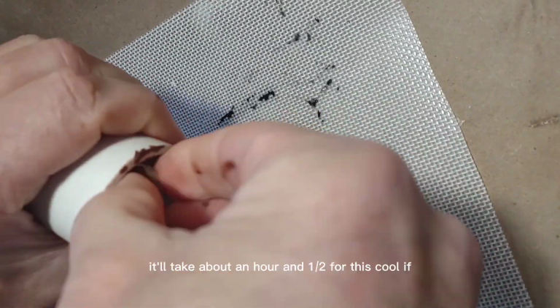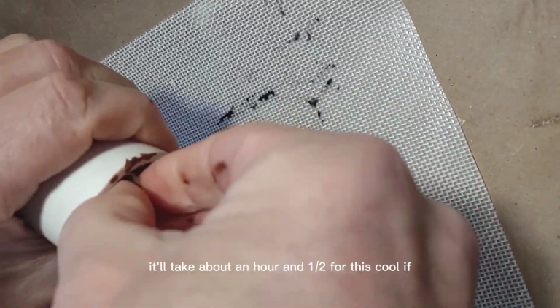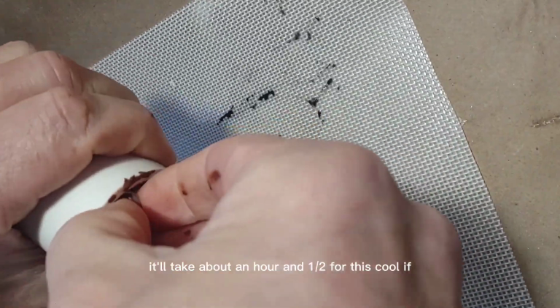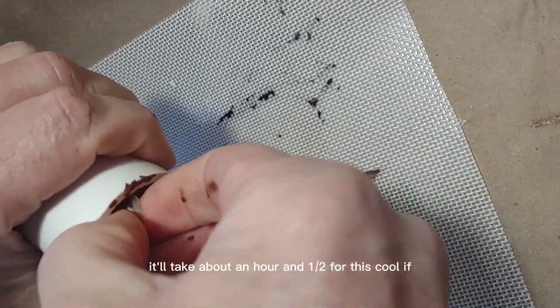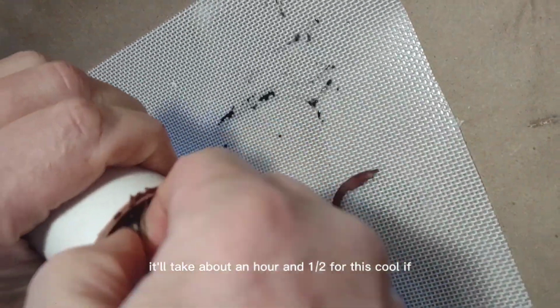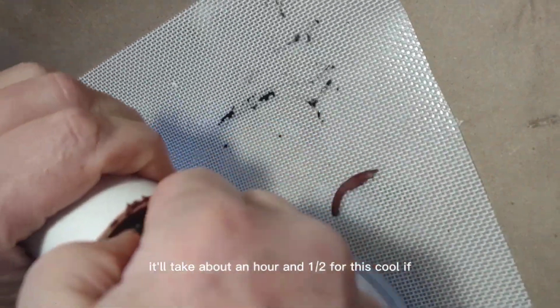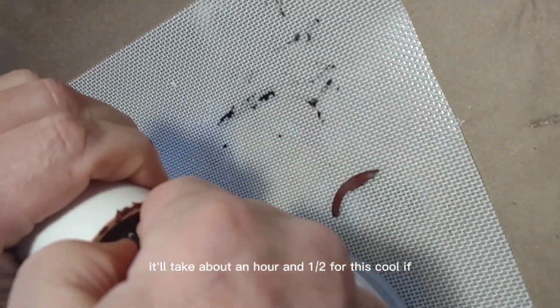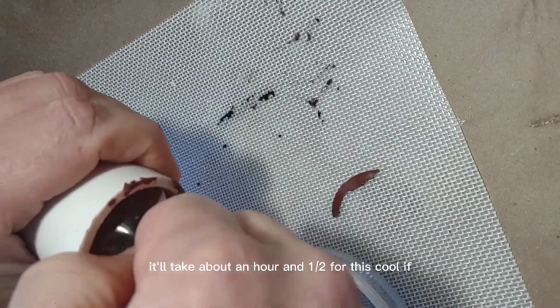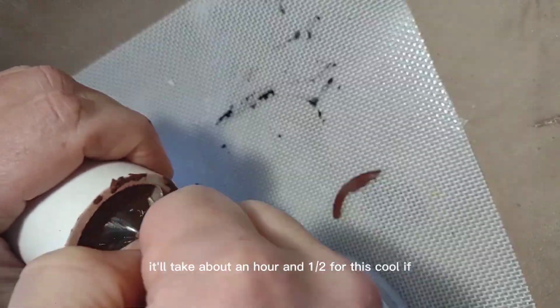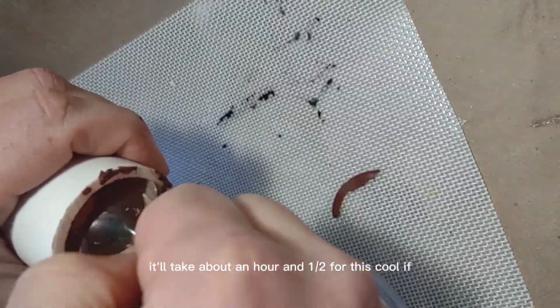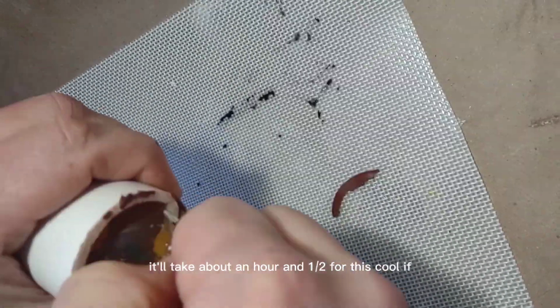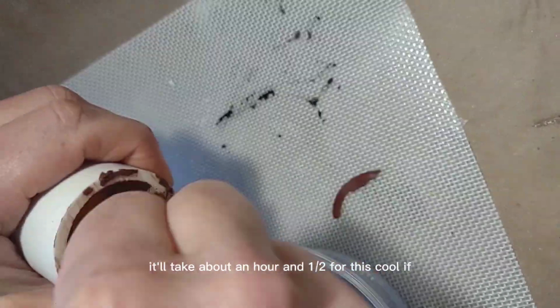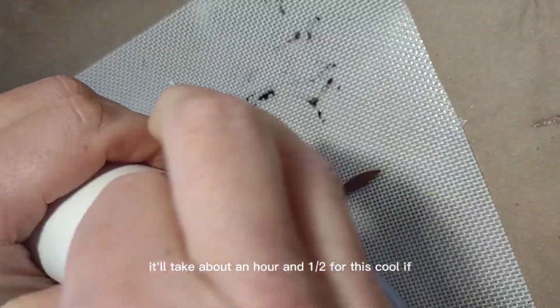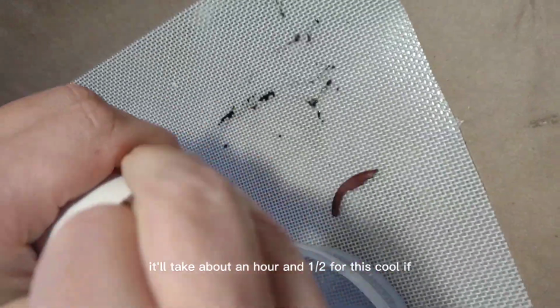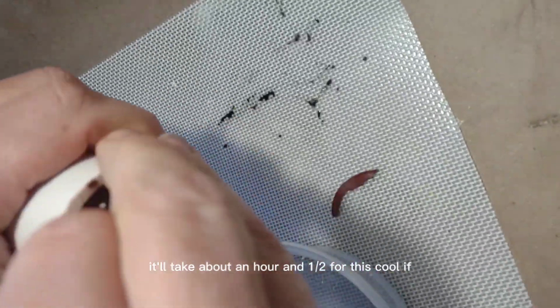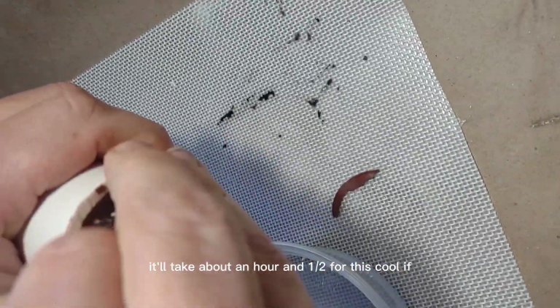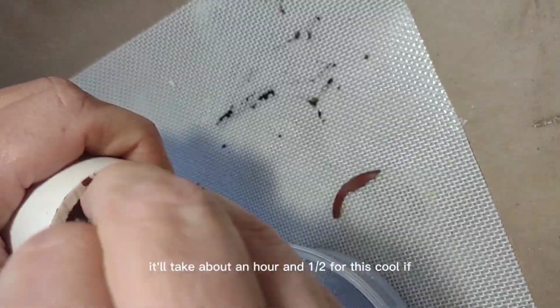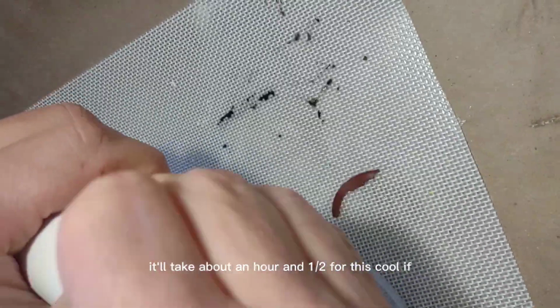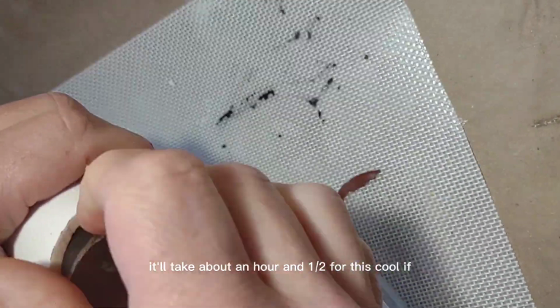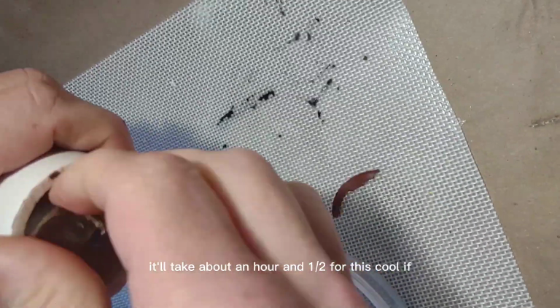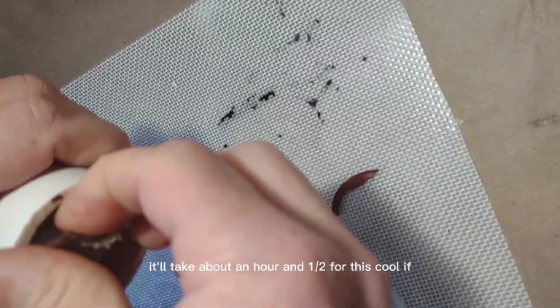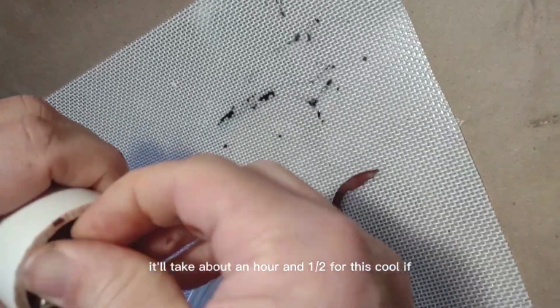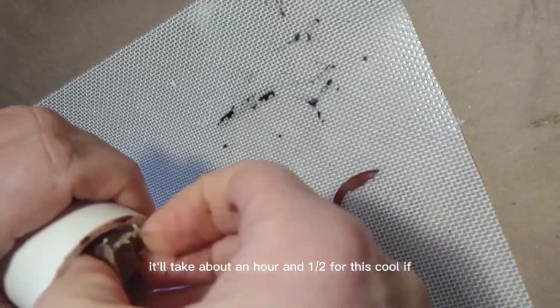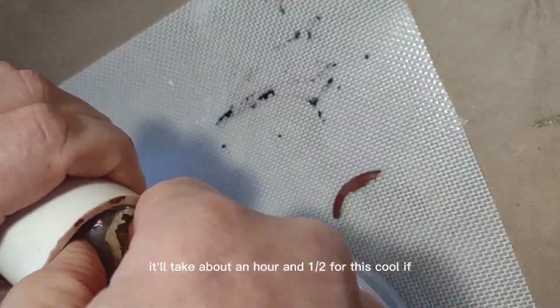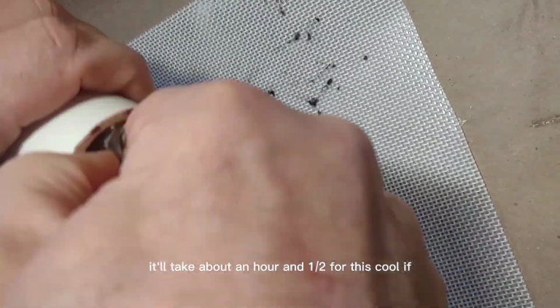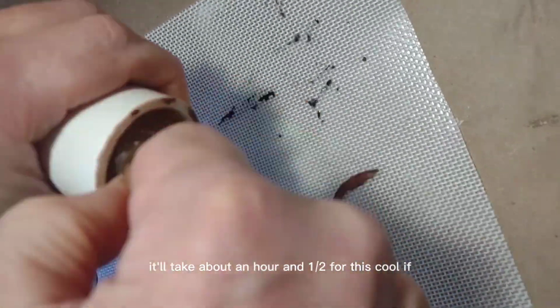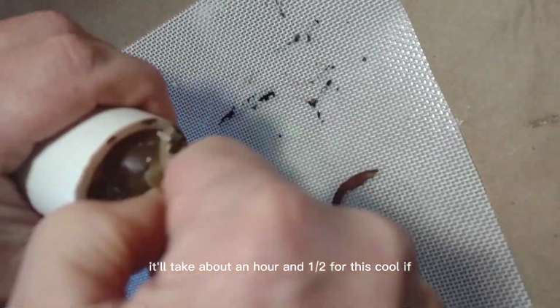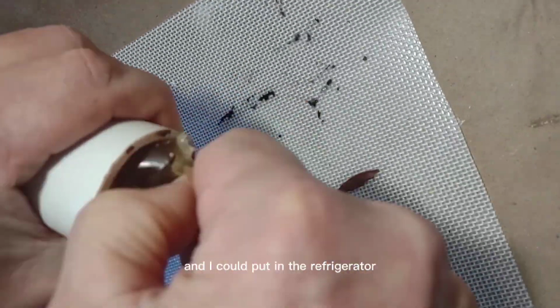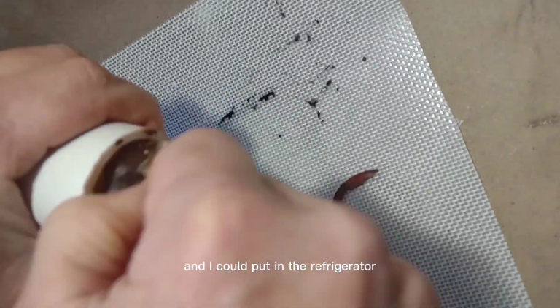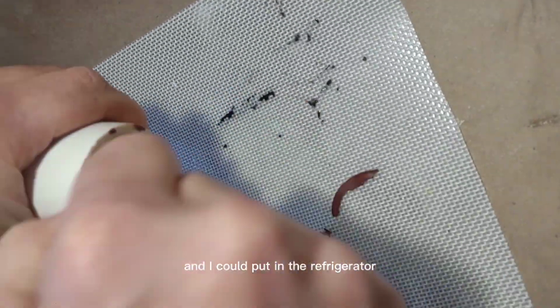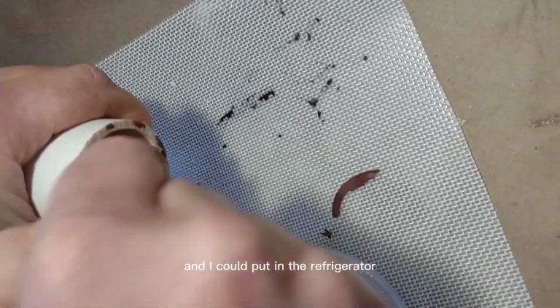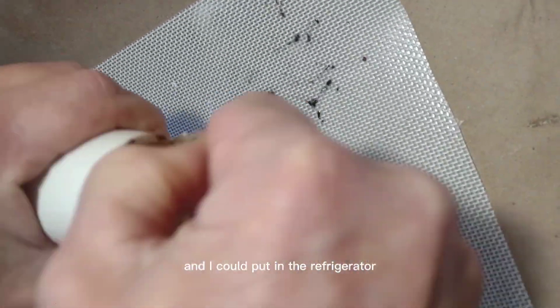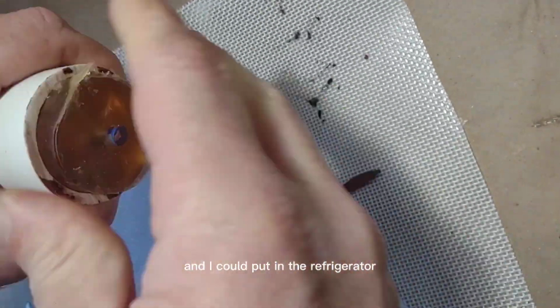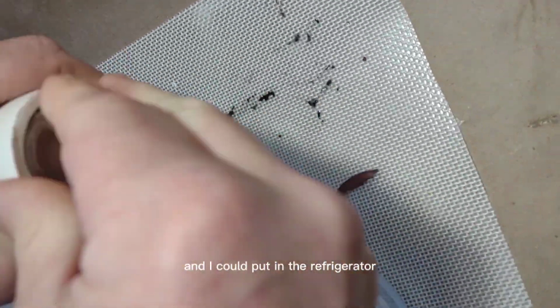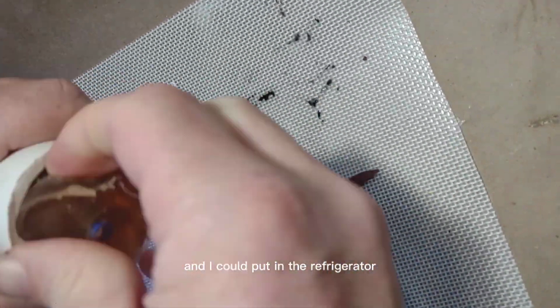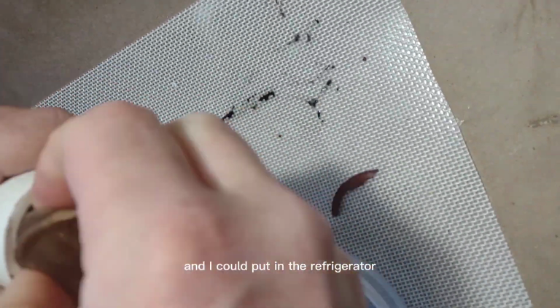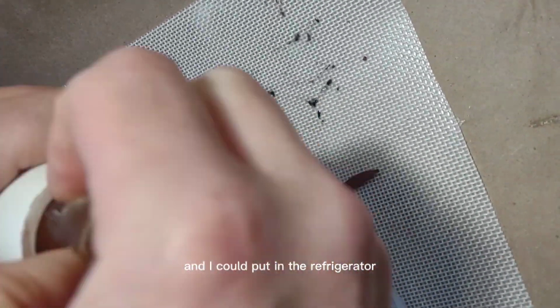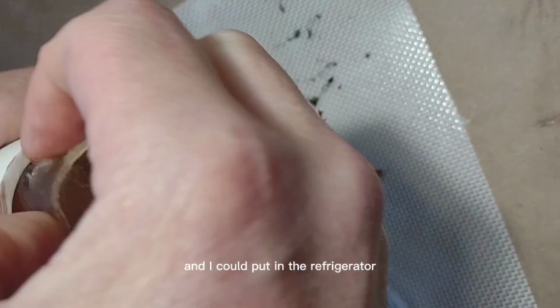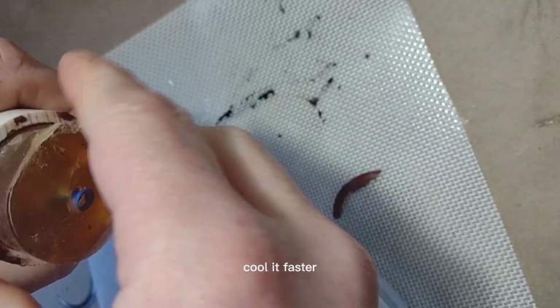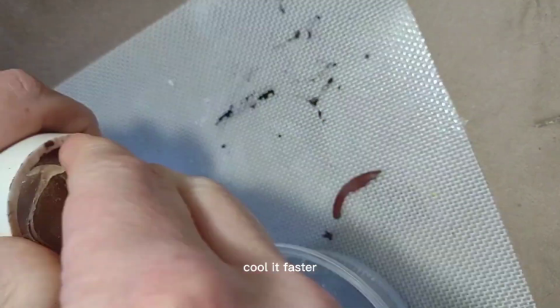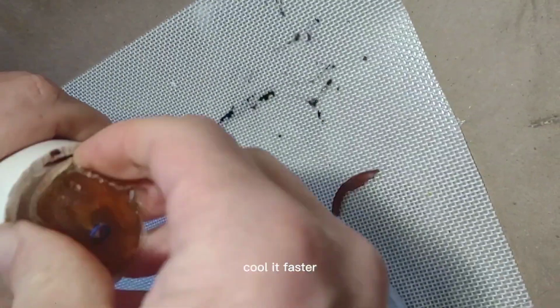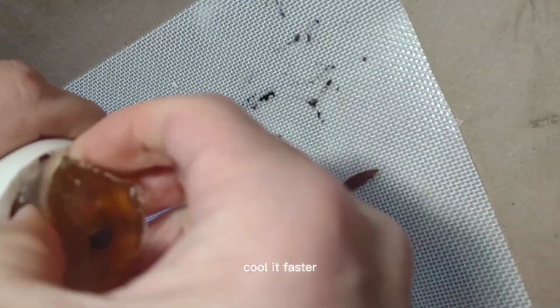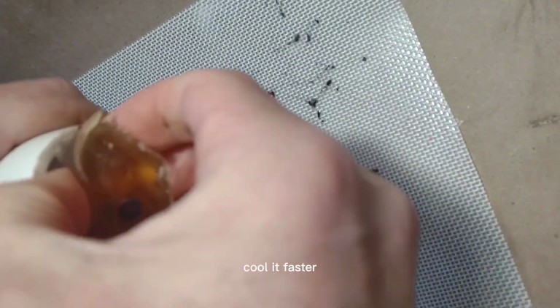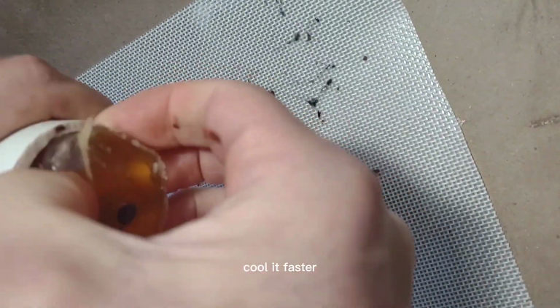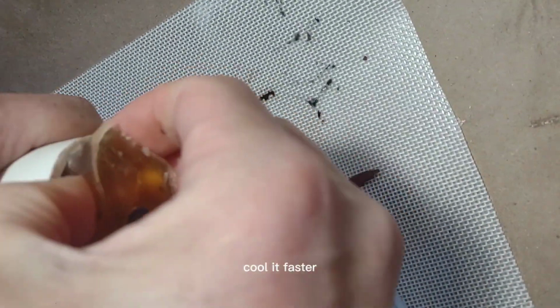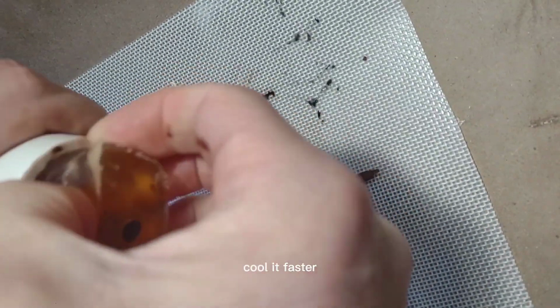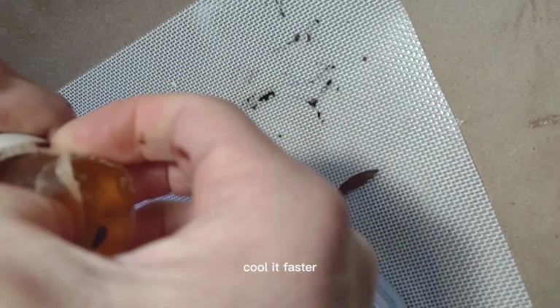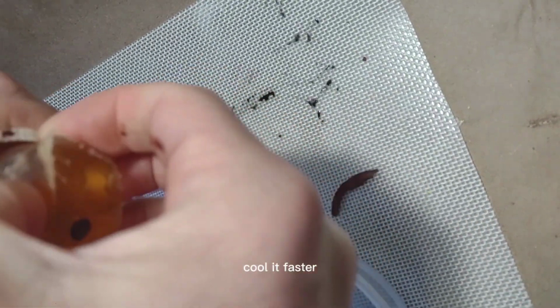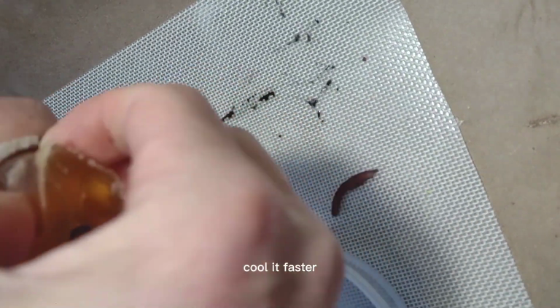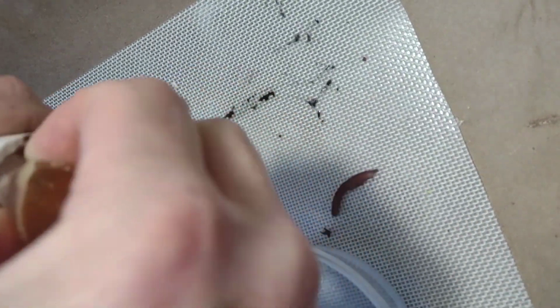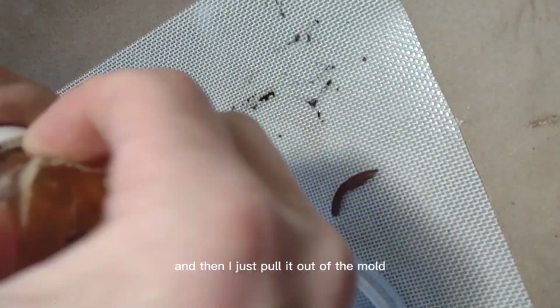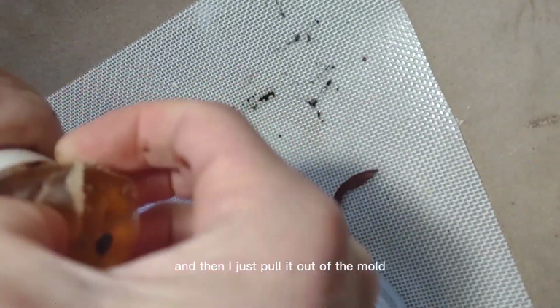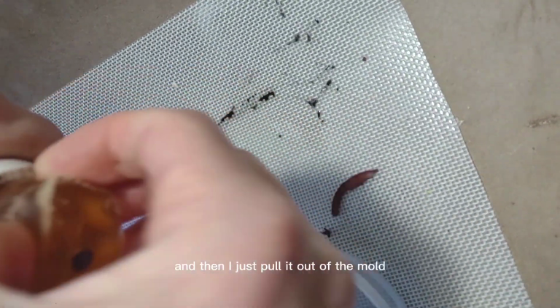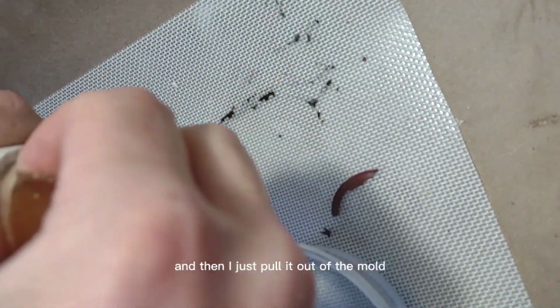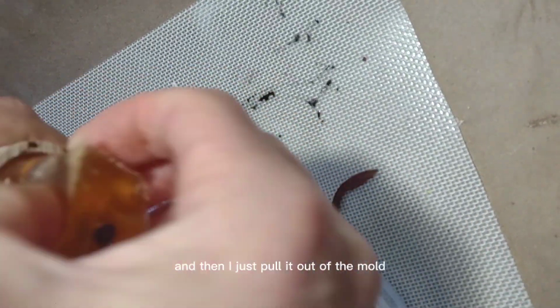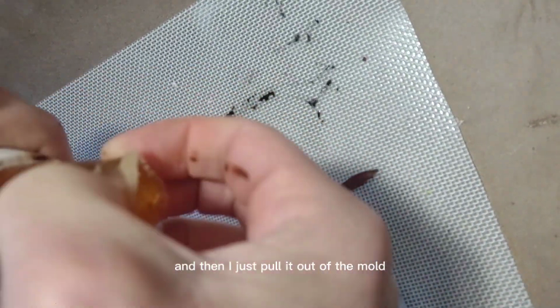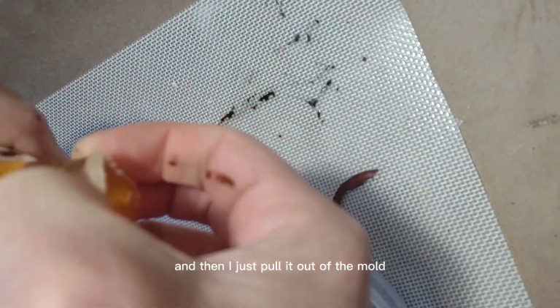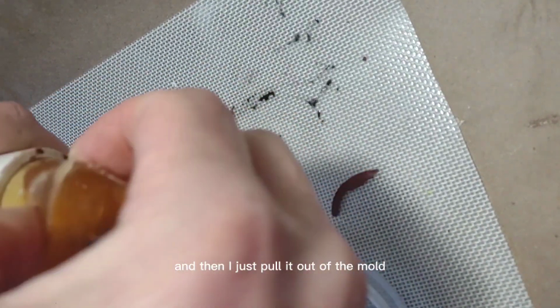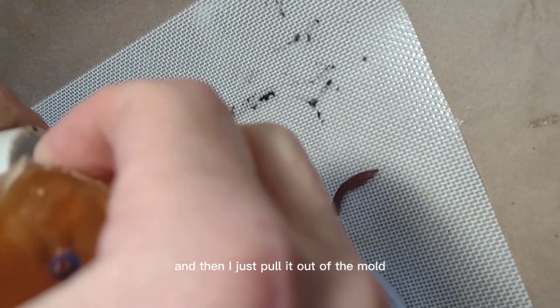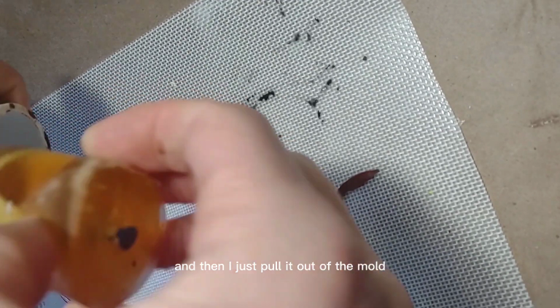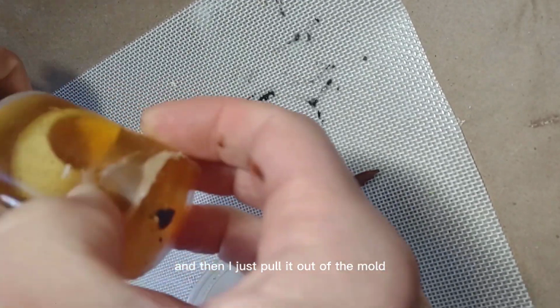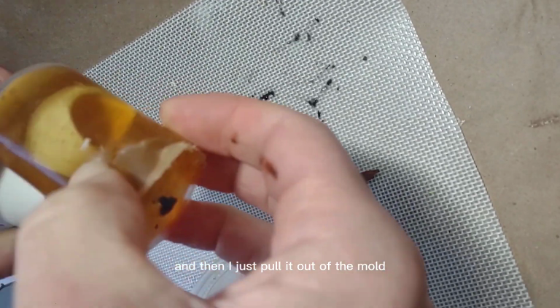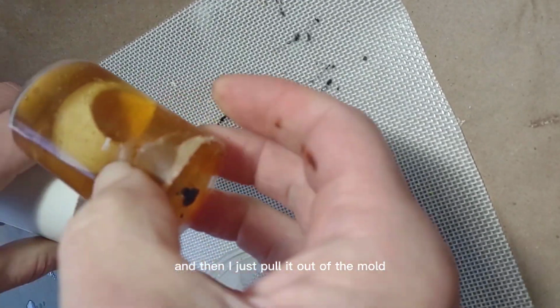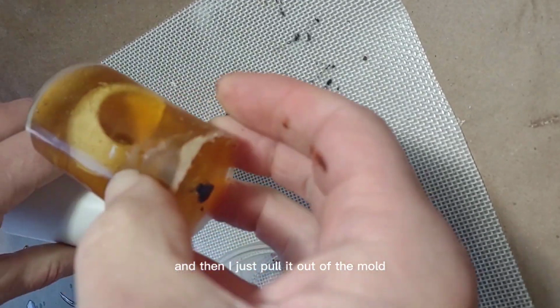It'll take about an hour and a half to cool, and I can put it in the refrigerator to cool it faster. Then I just pull it out of the mold.